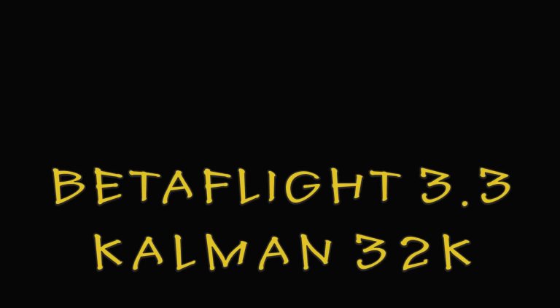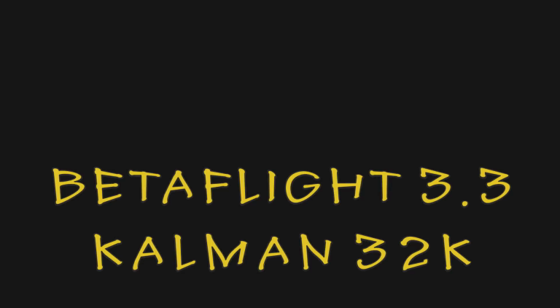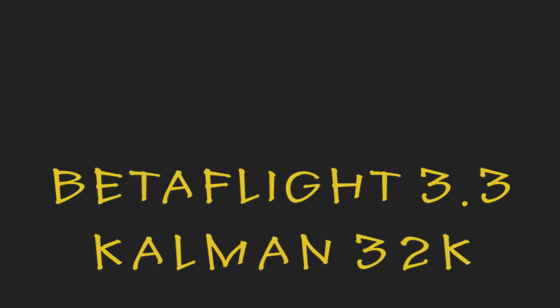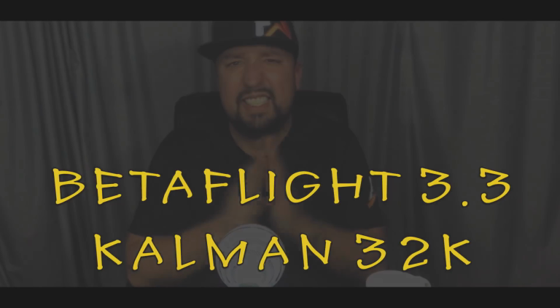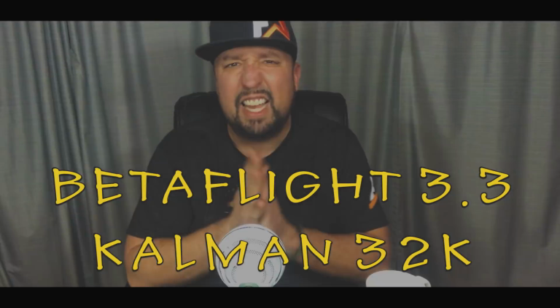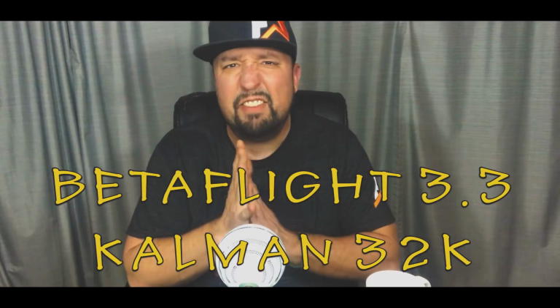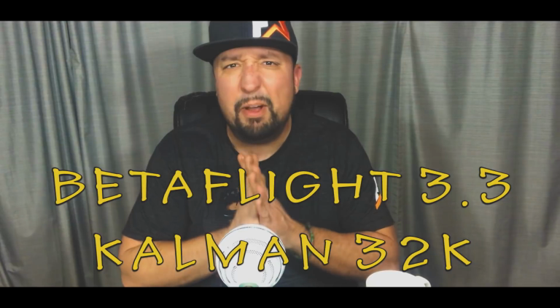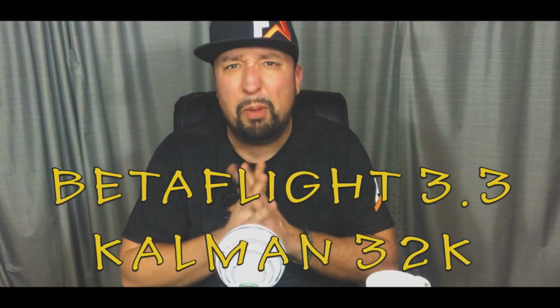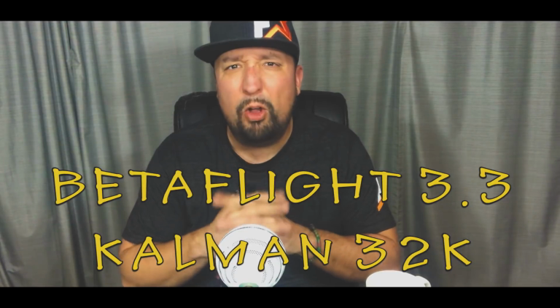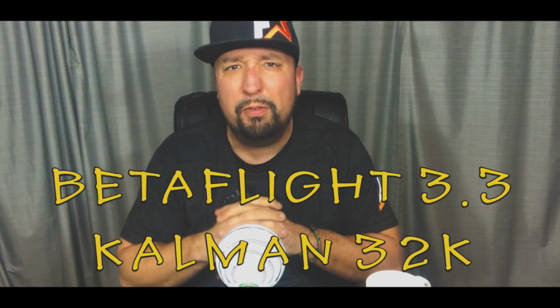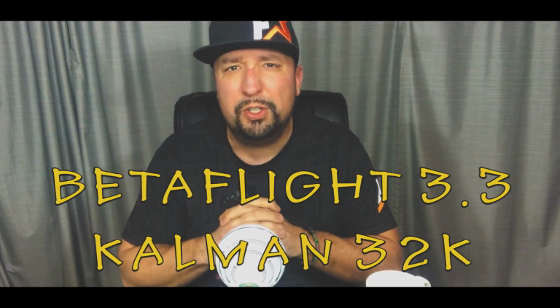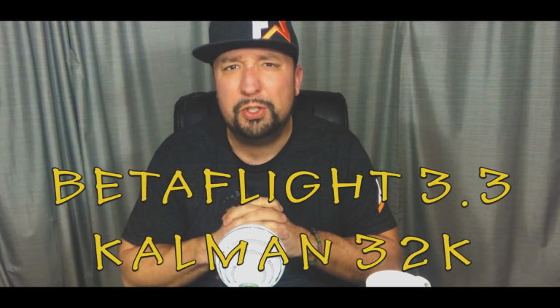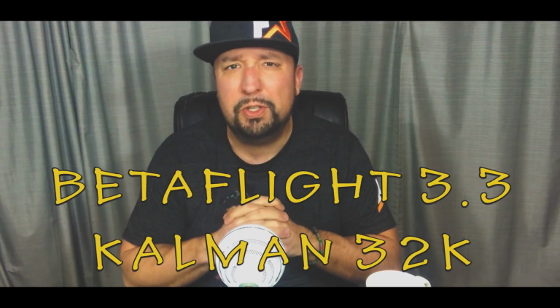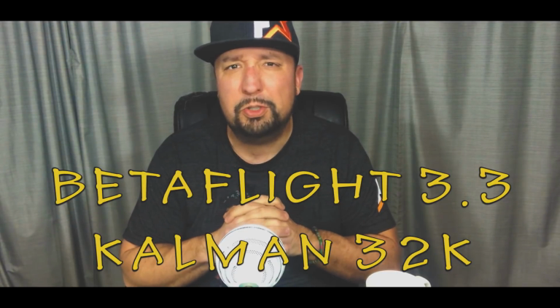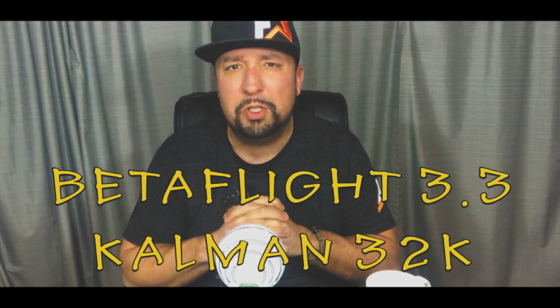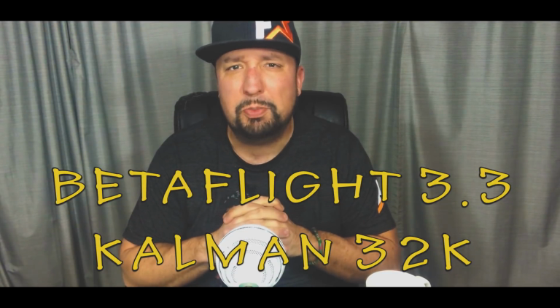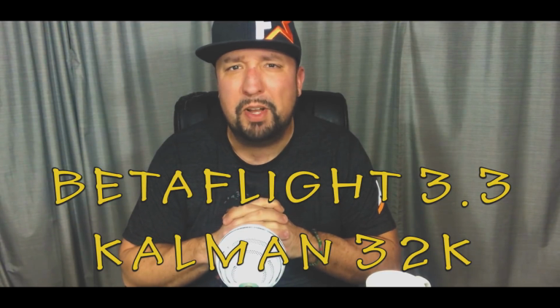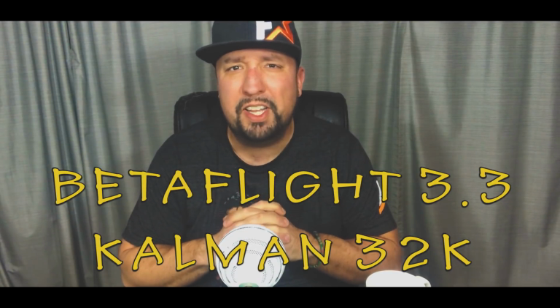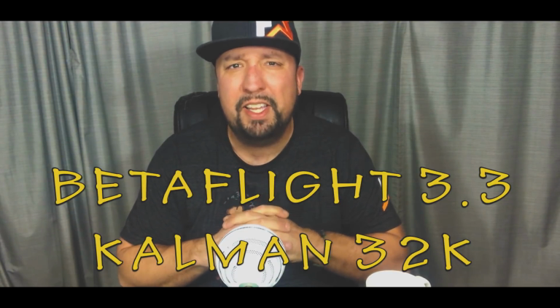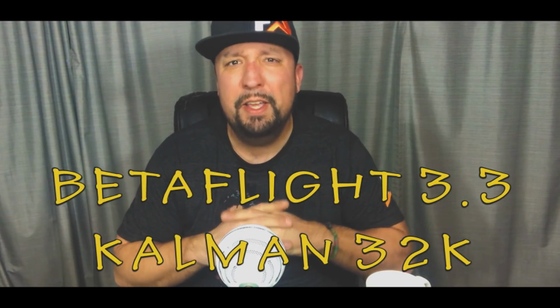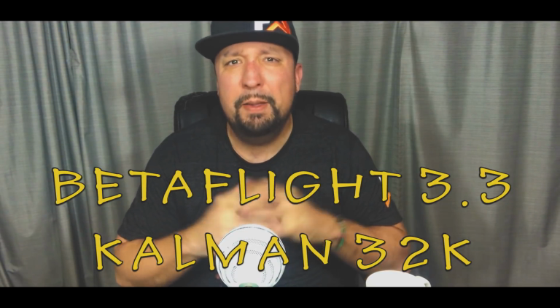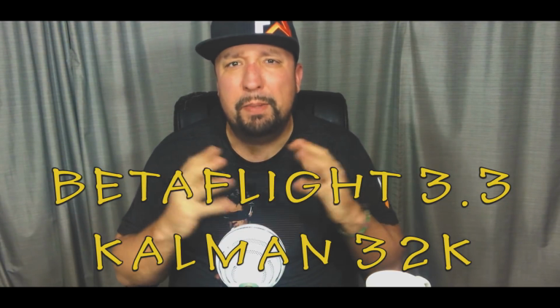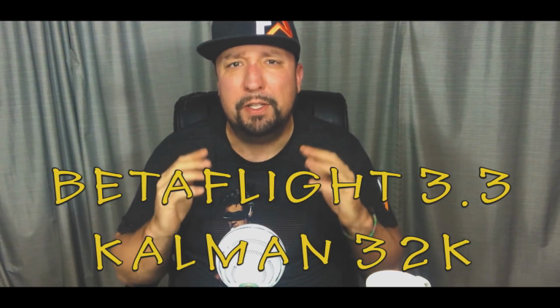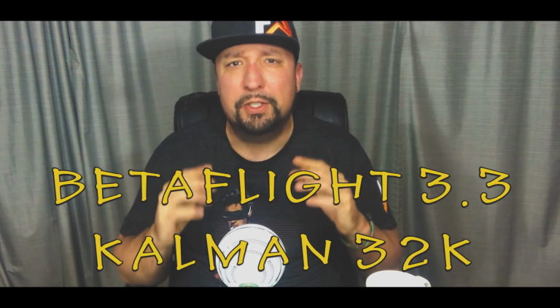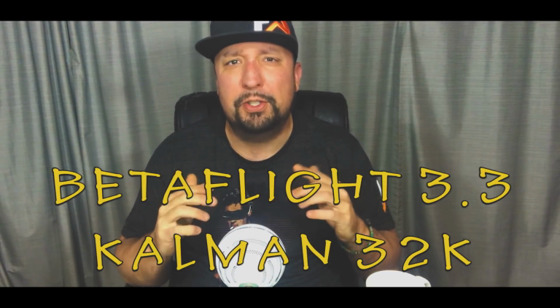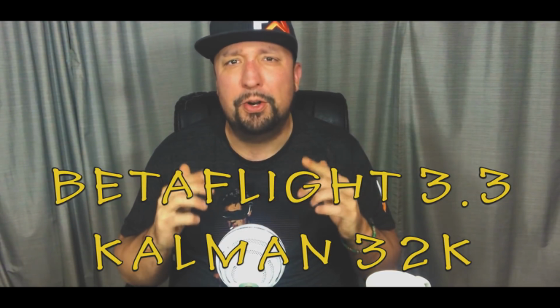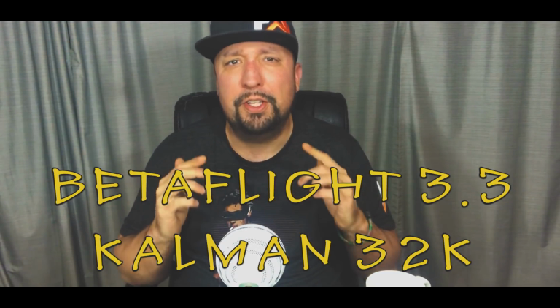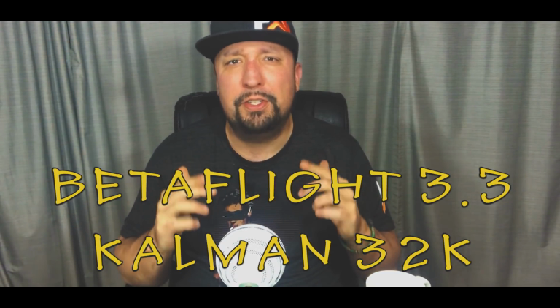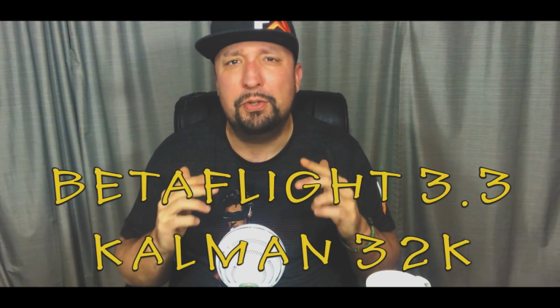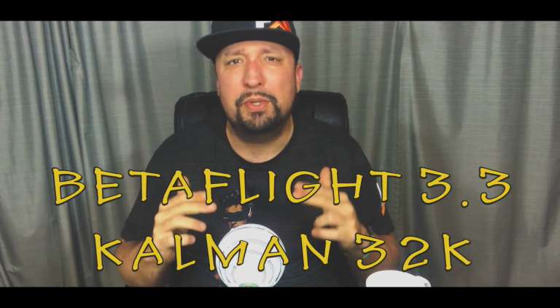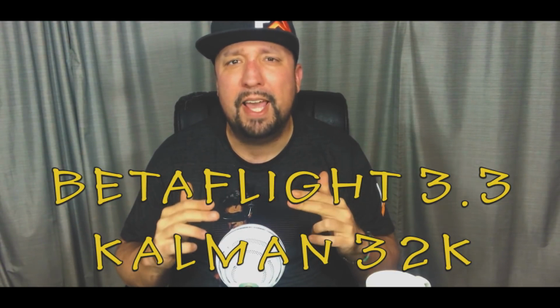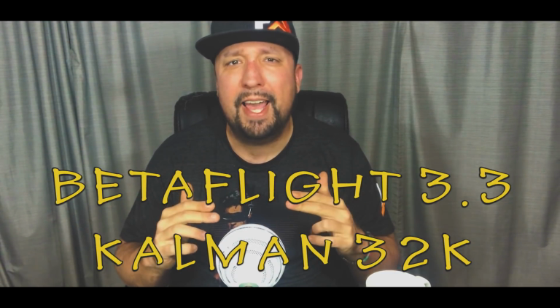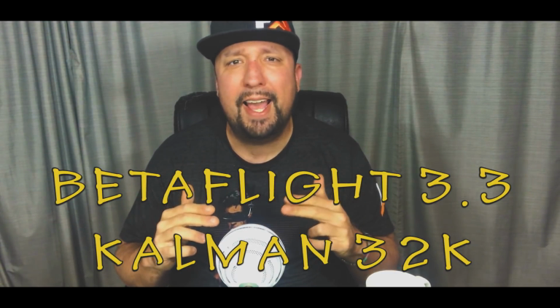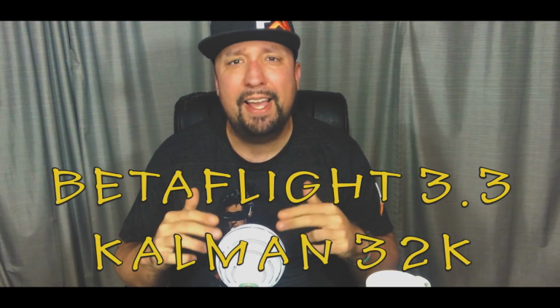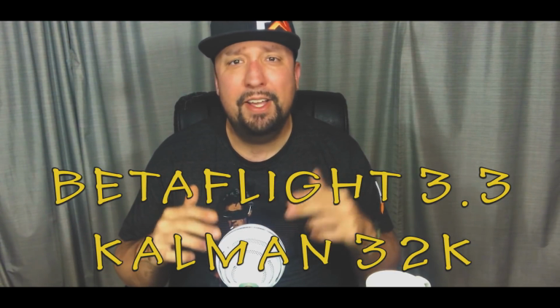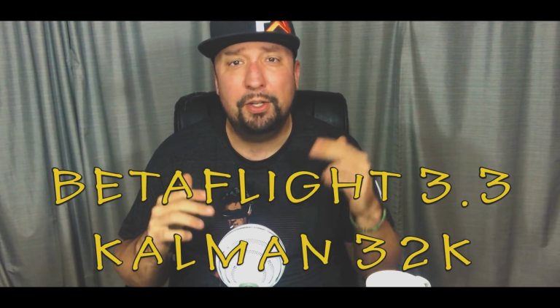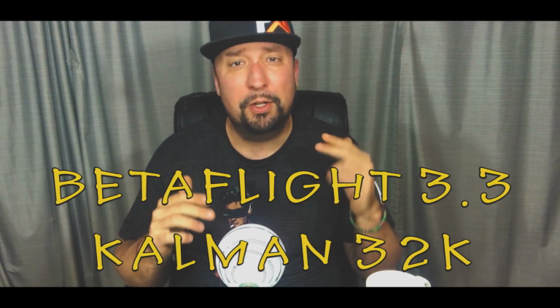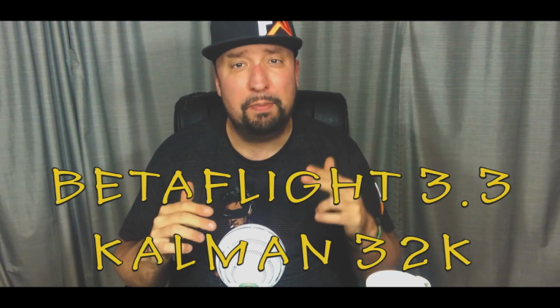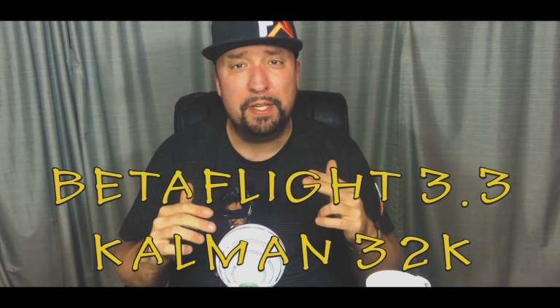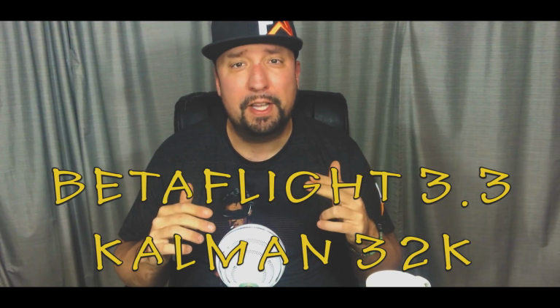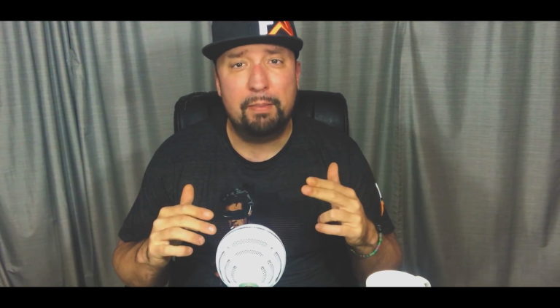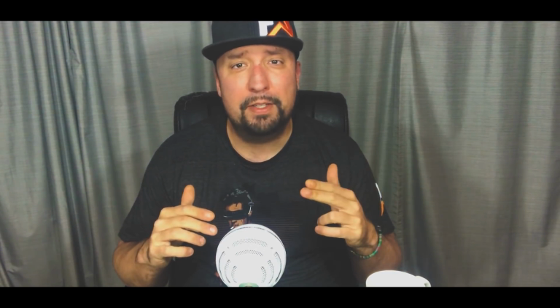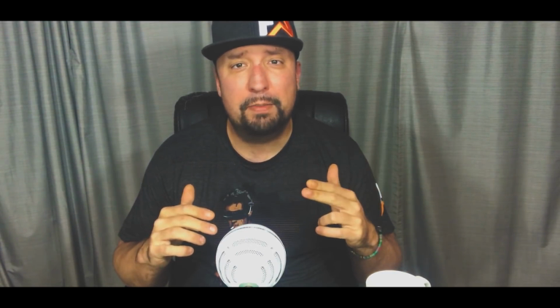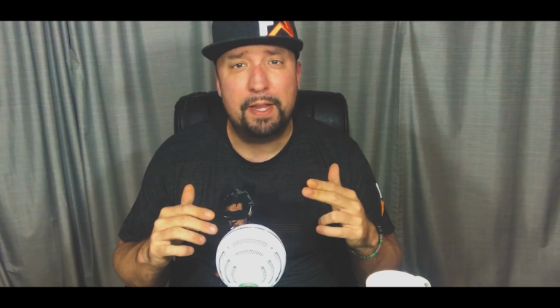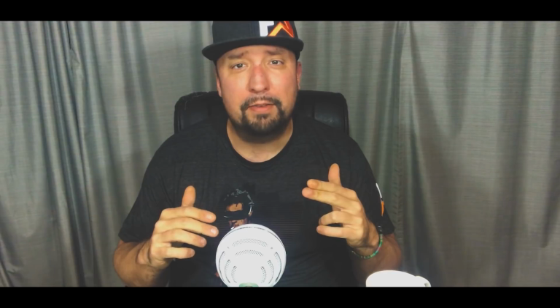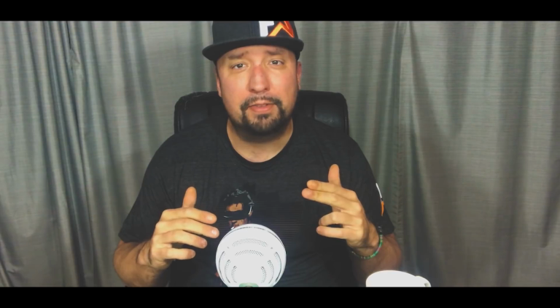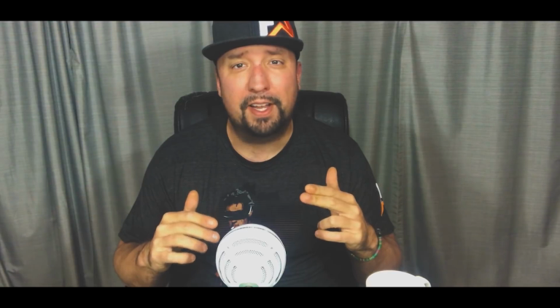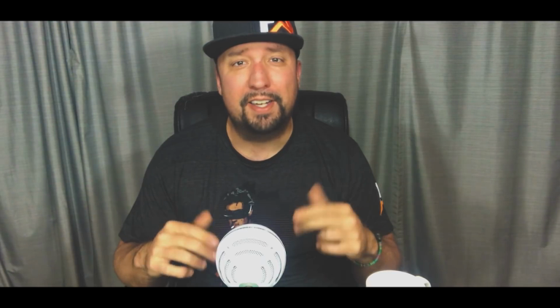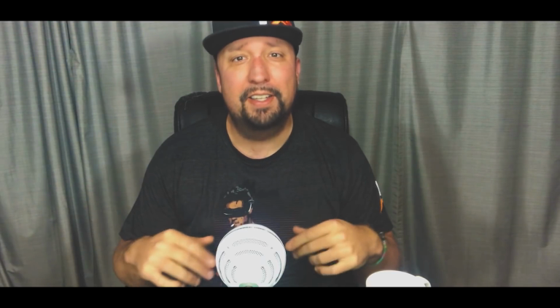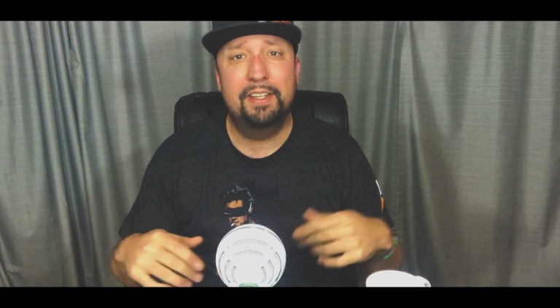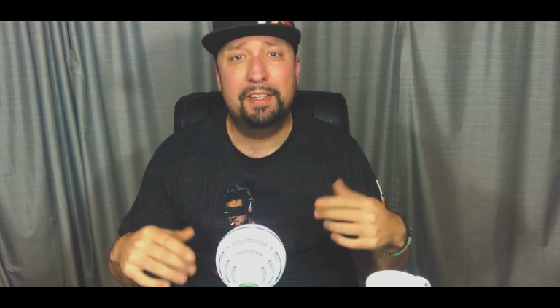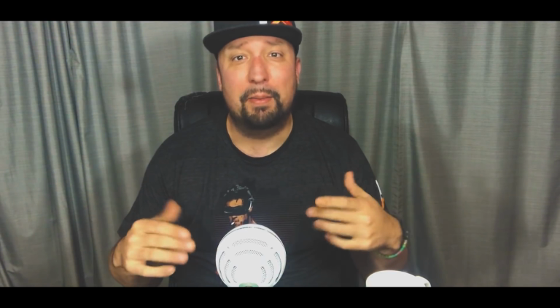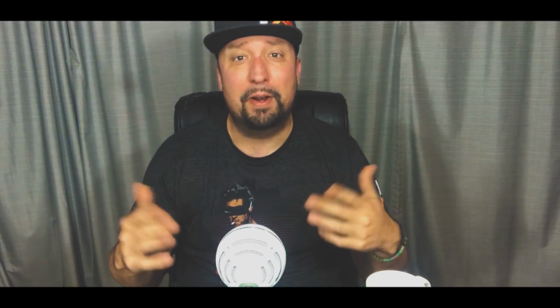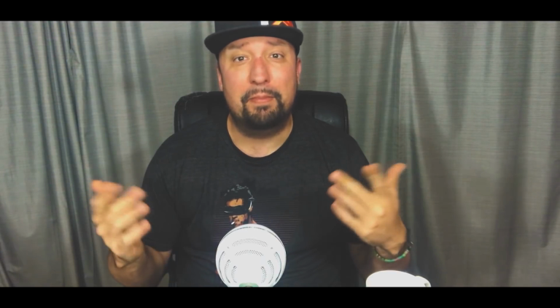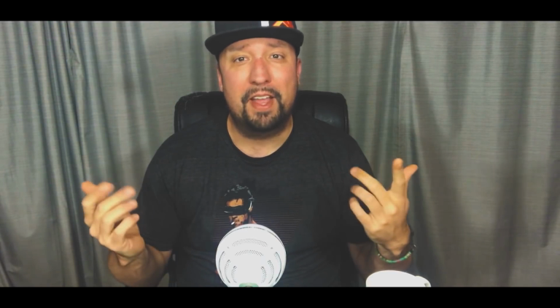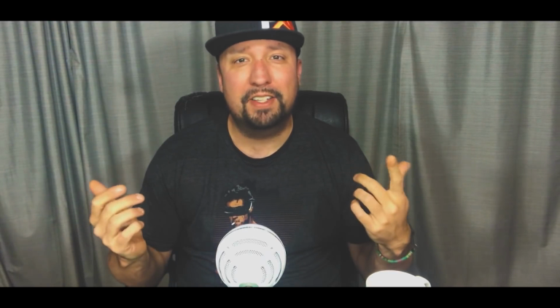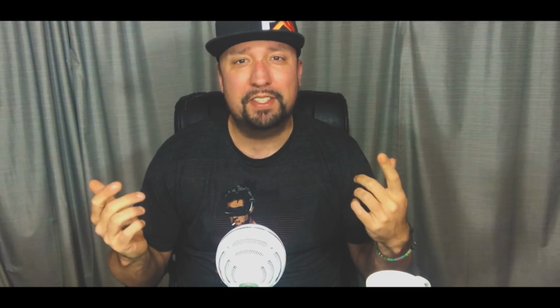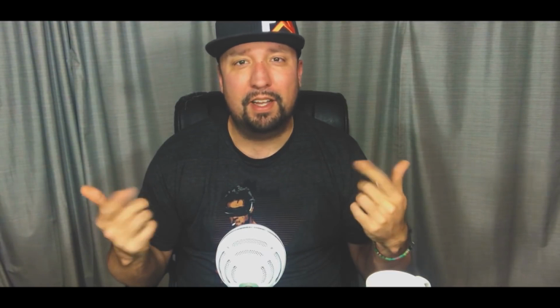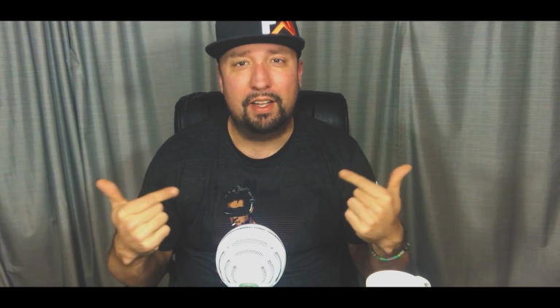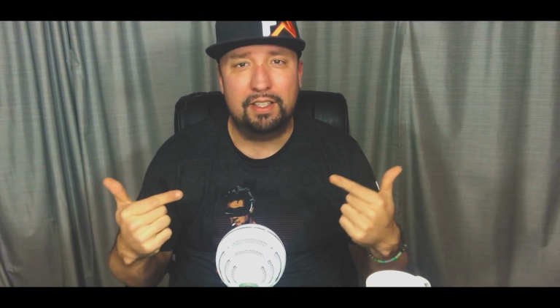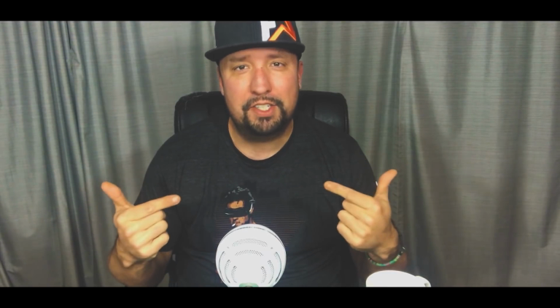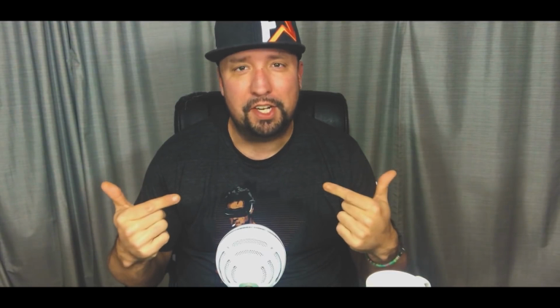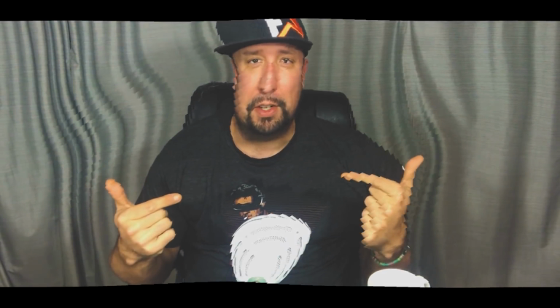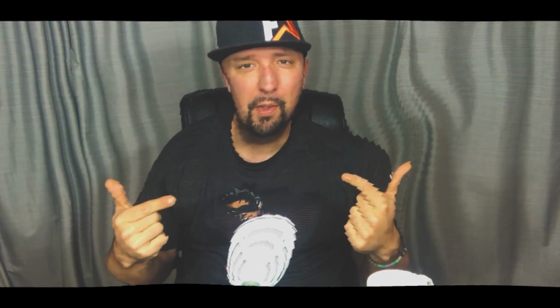Save up all of your Christmas money because 32k could be coming to Betaflight — coming up next on the channel.